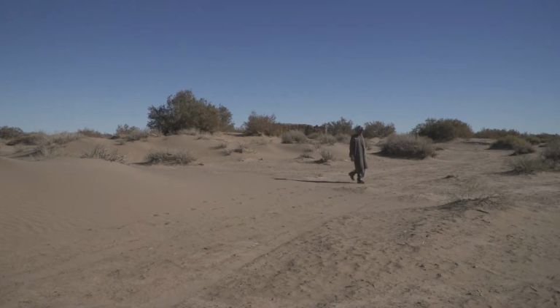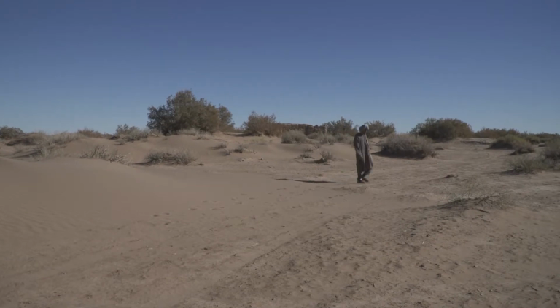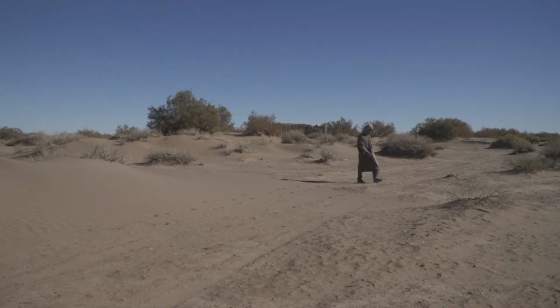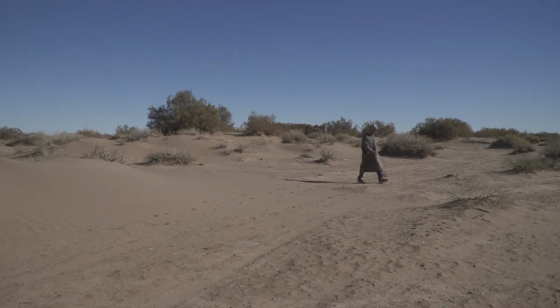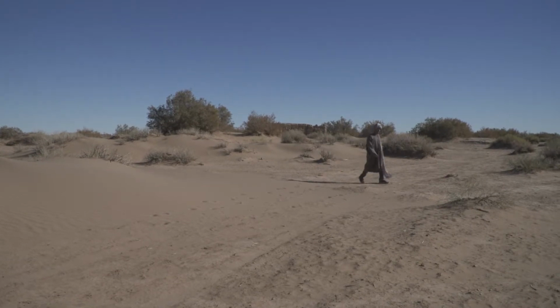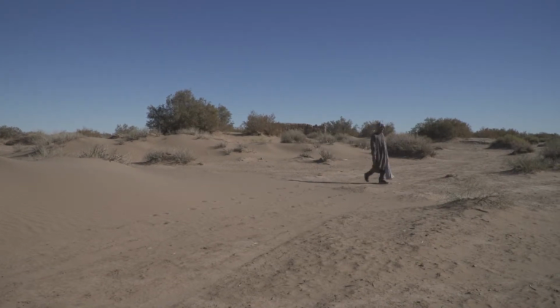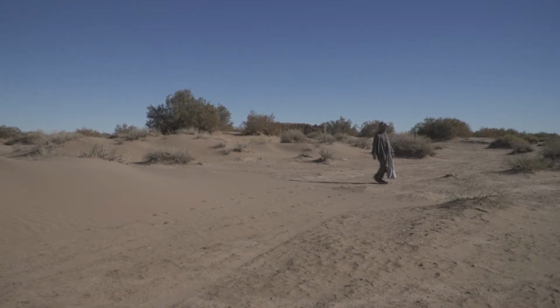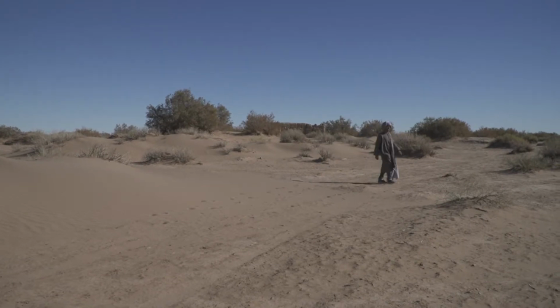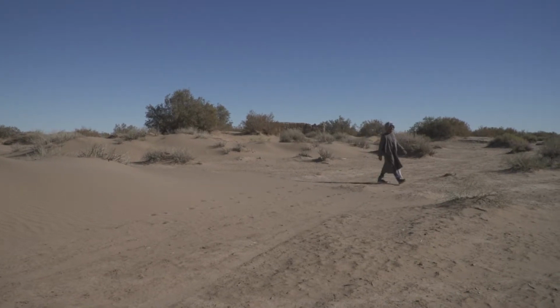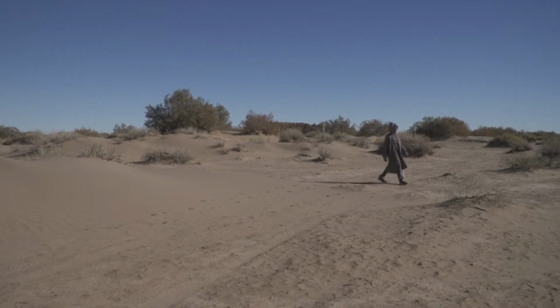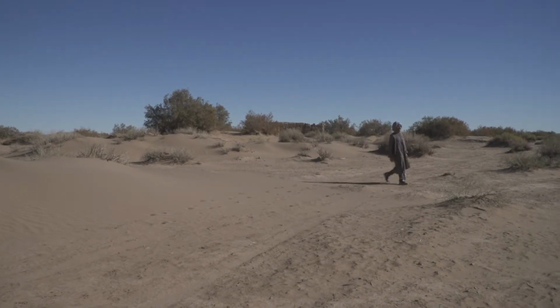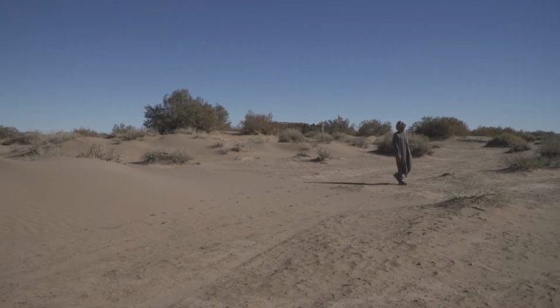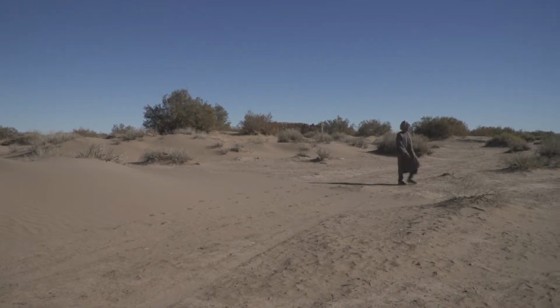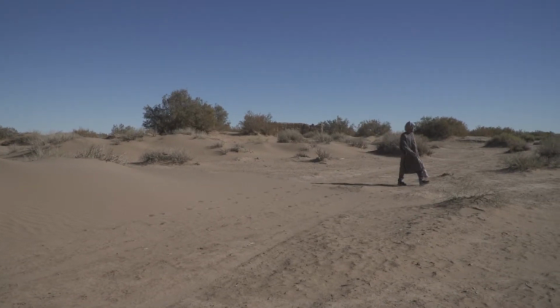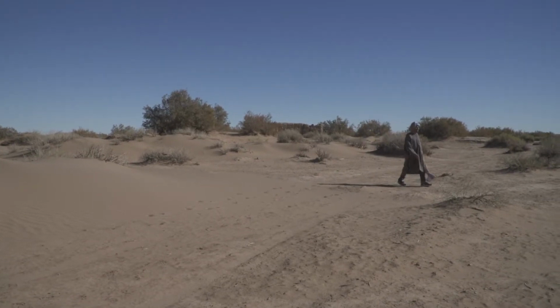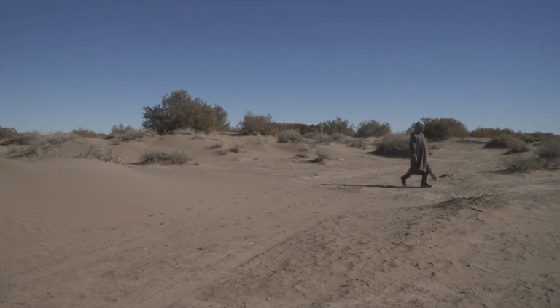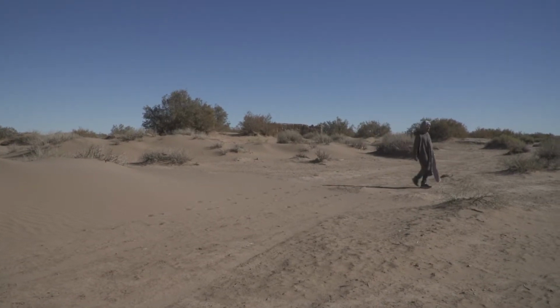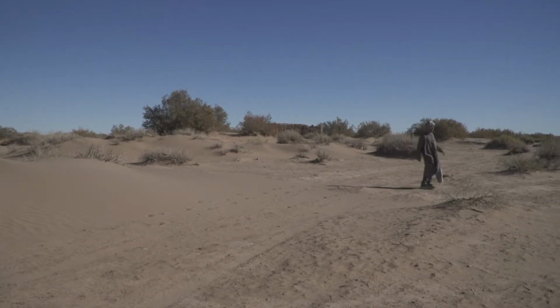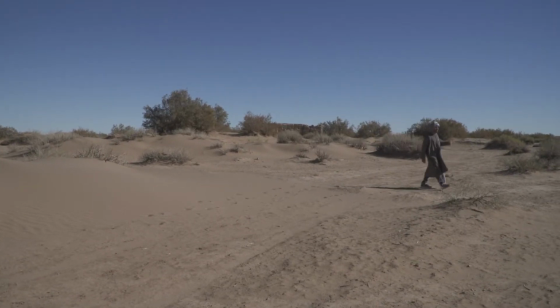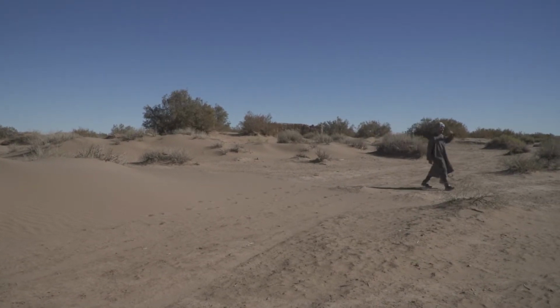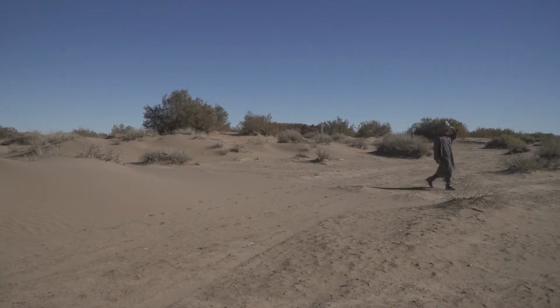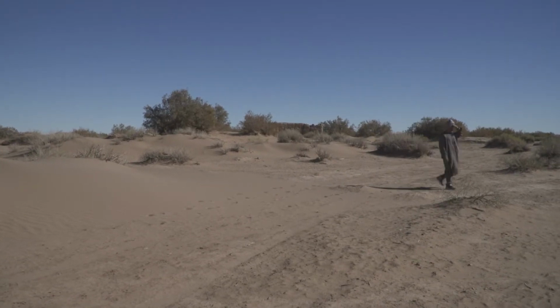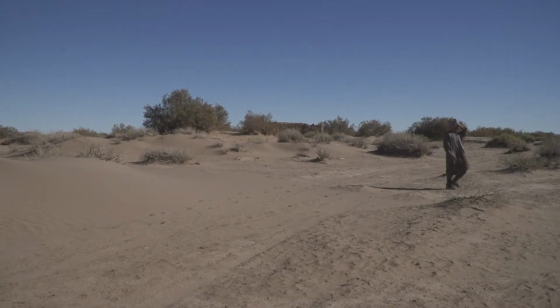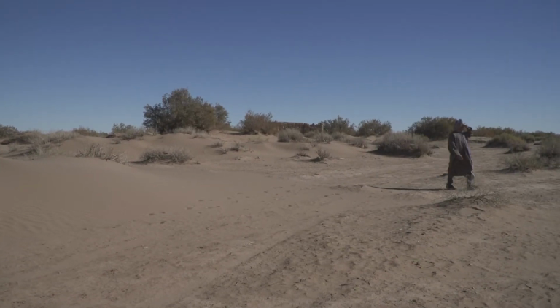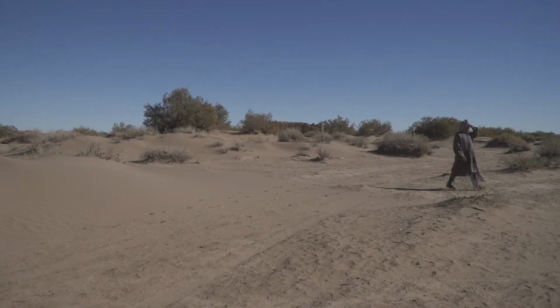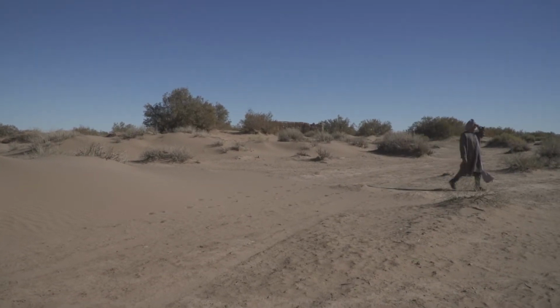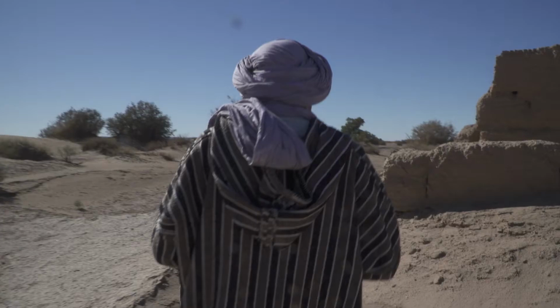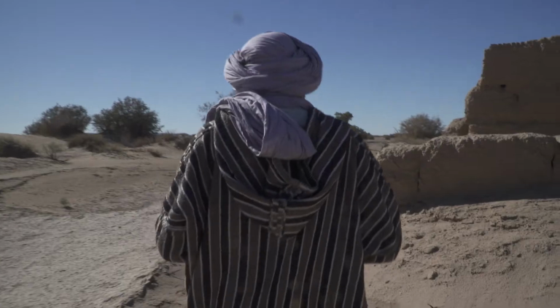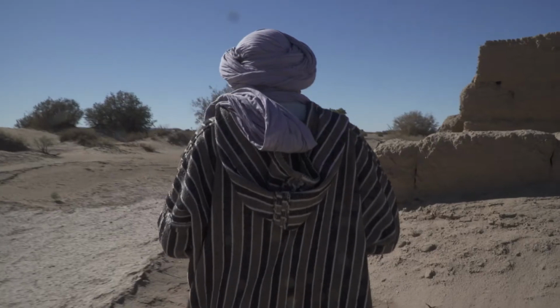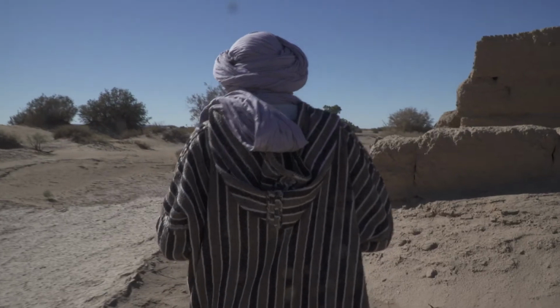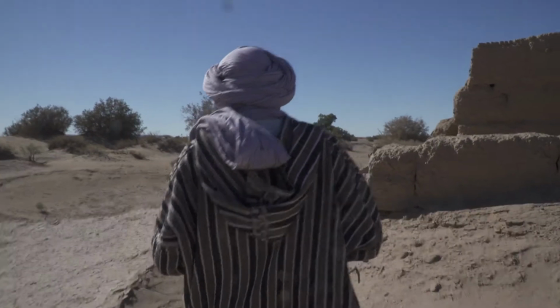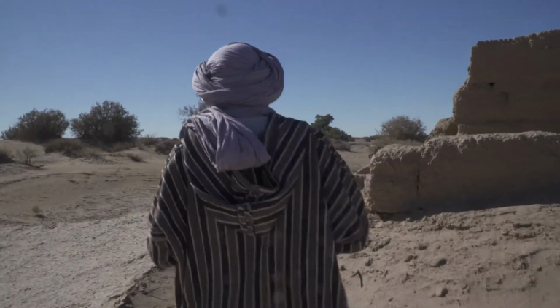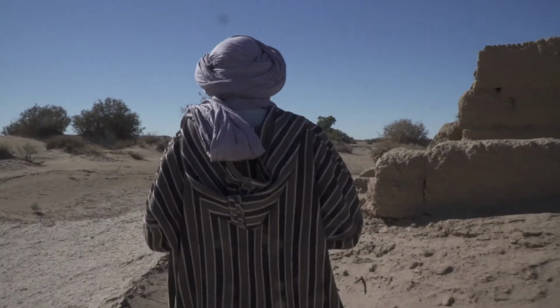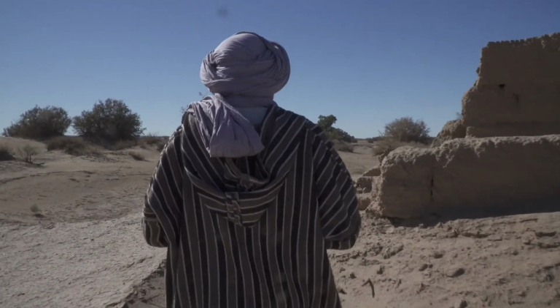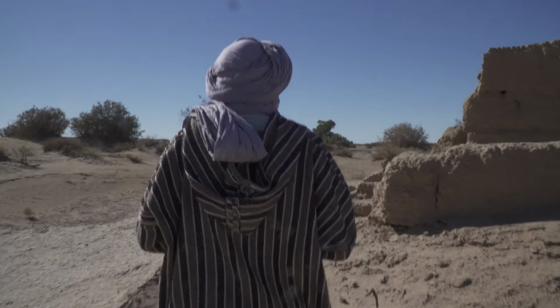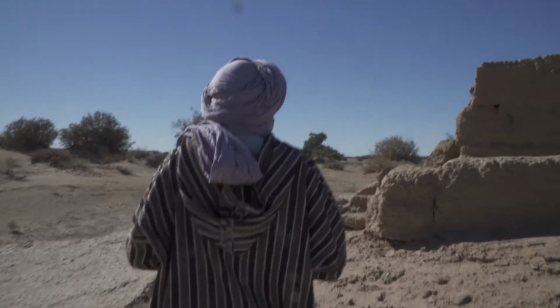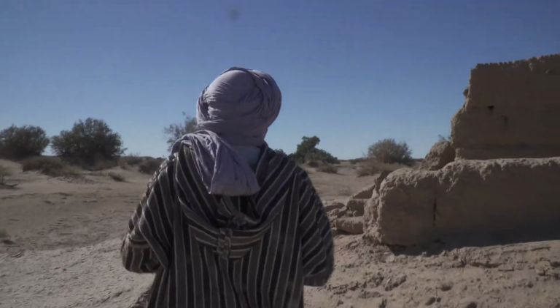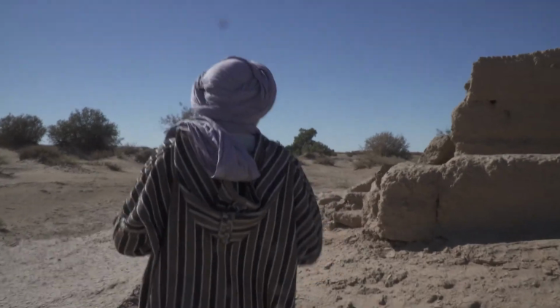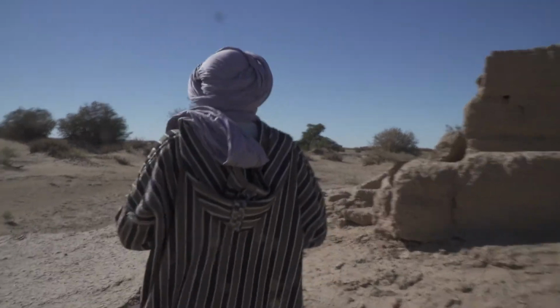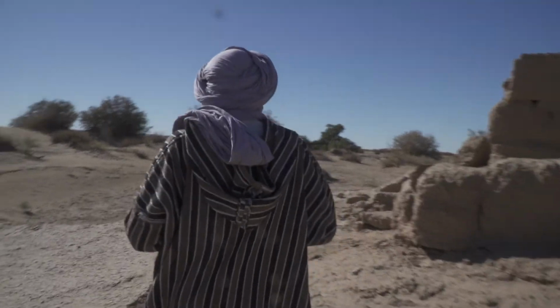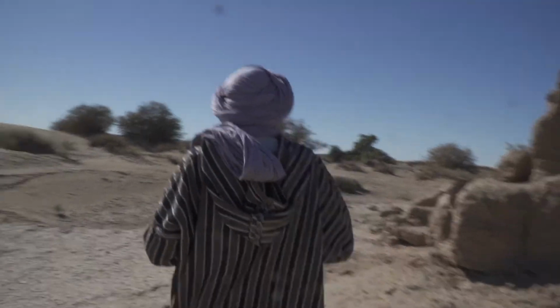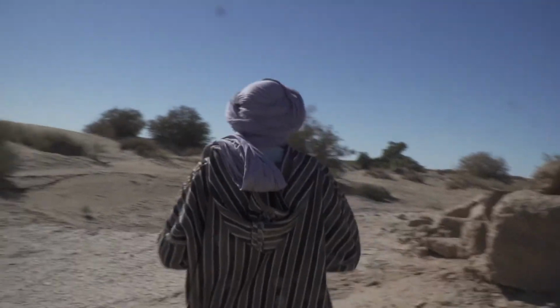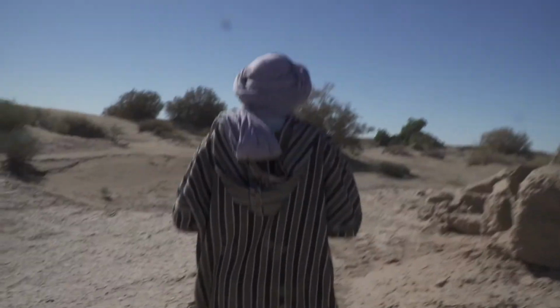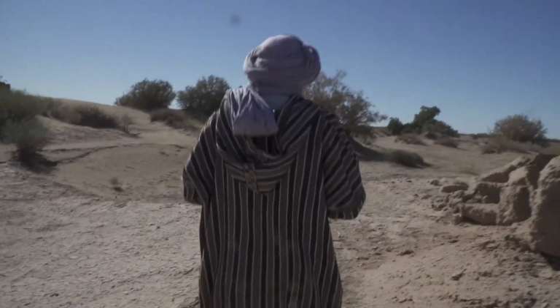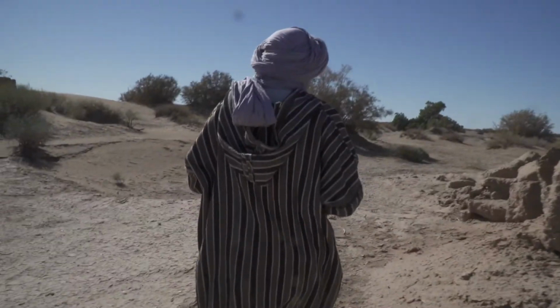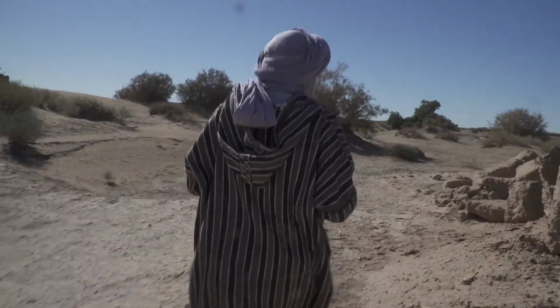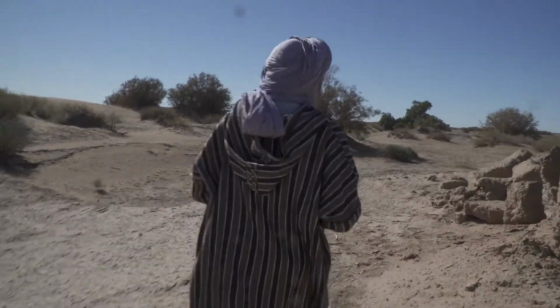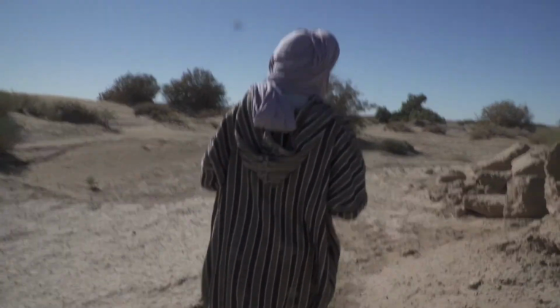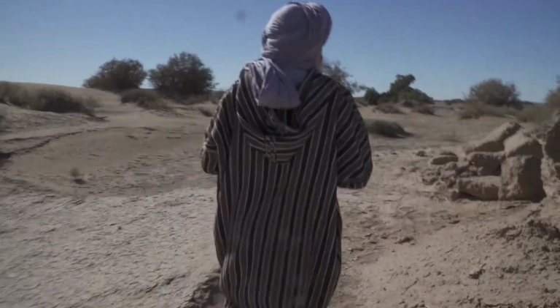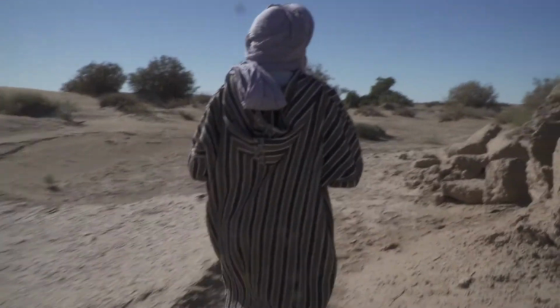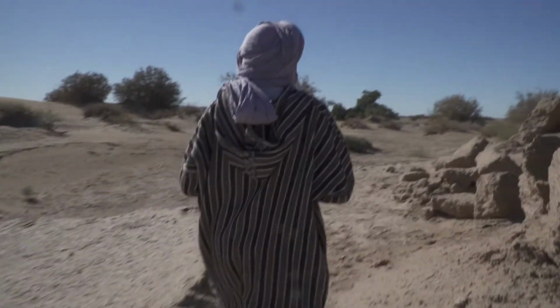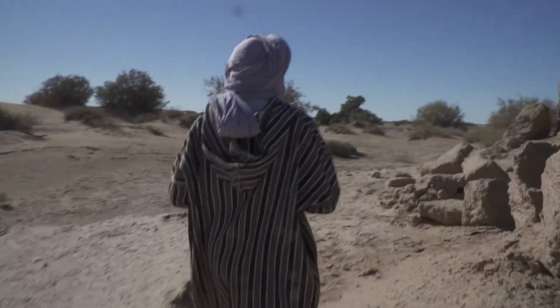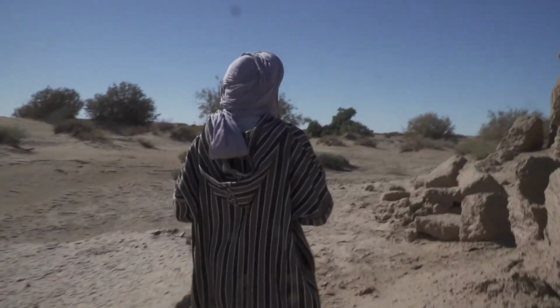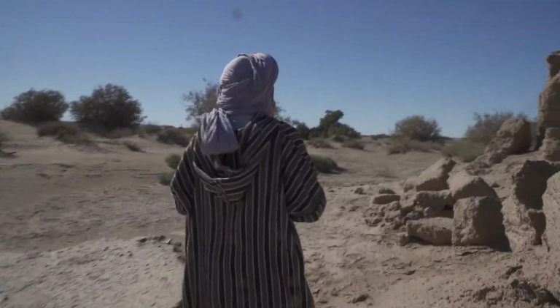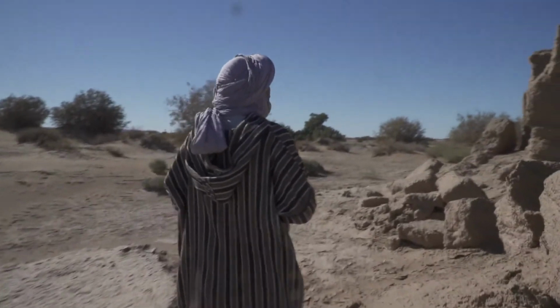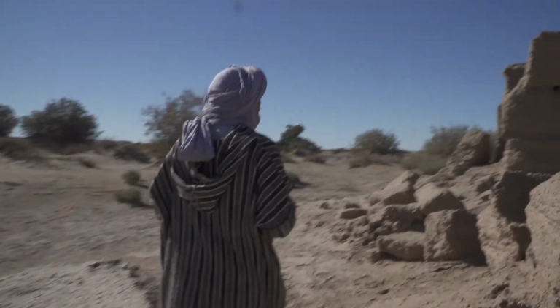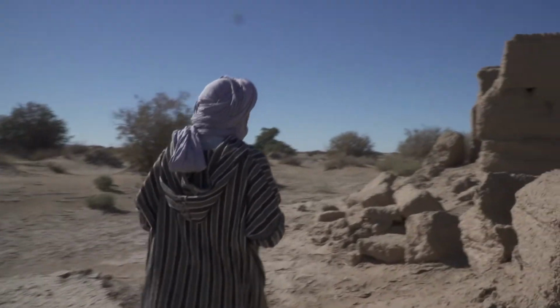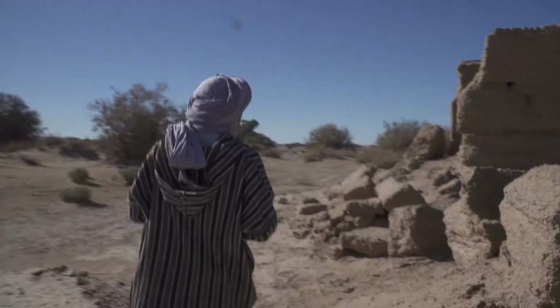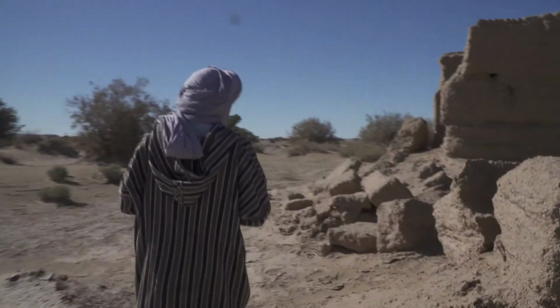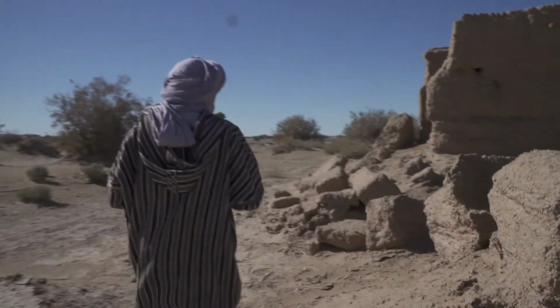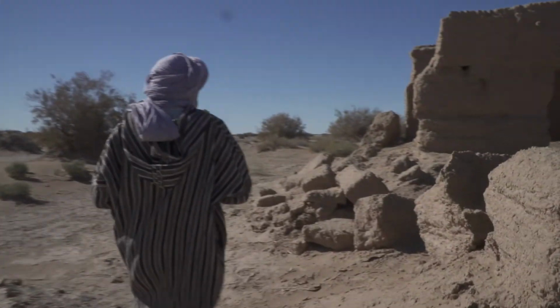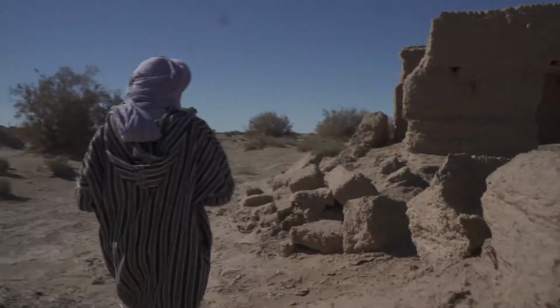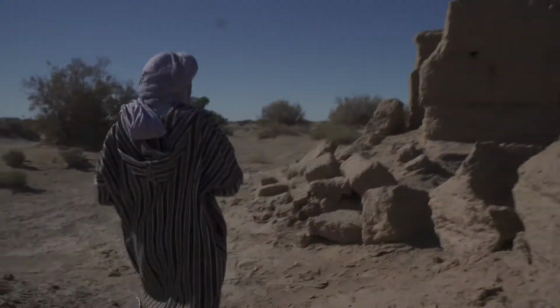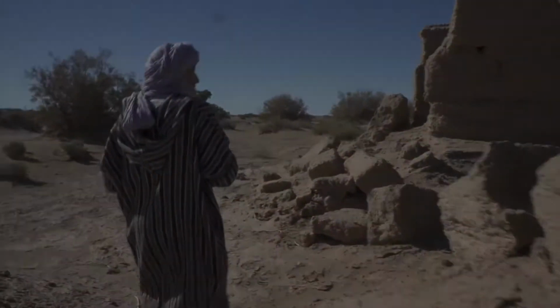Unfortunately, it's a story that's all too familiar to families in desert regions all over the world.